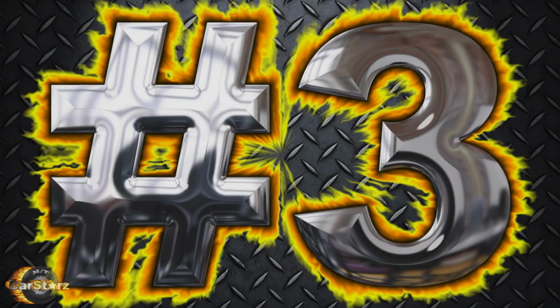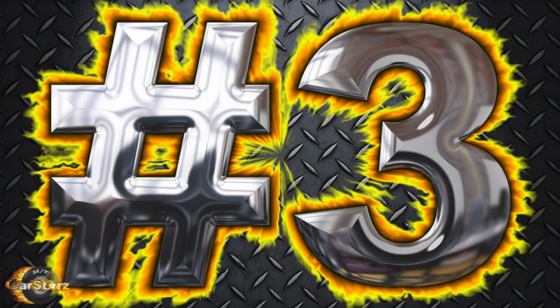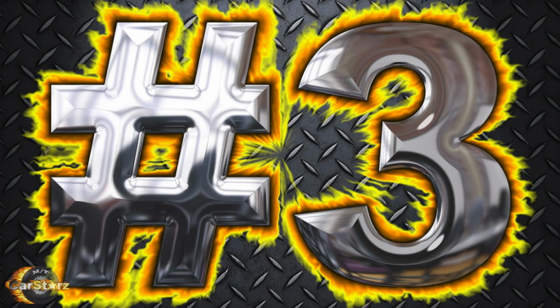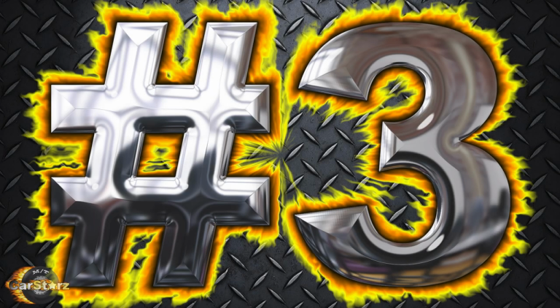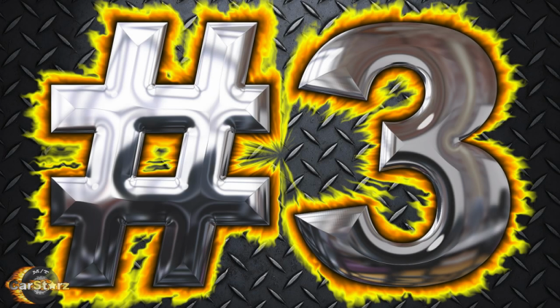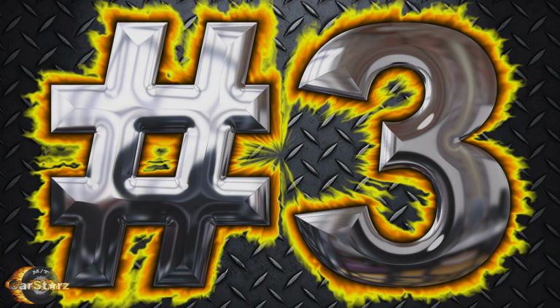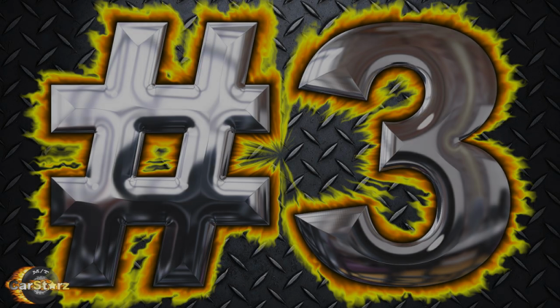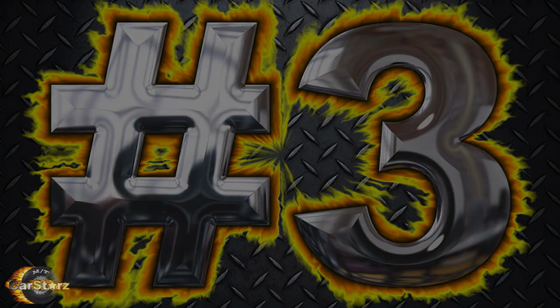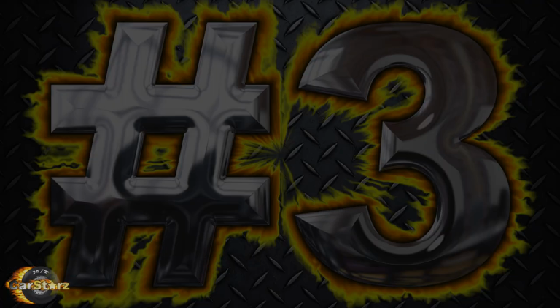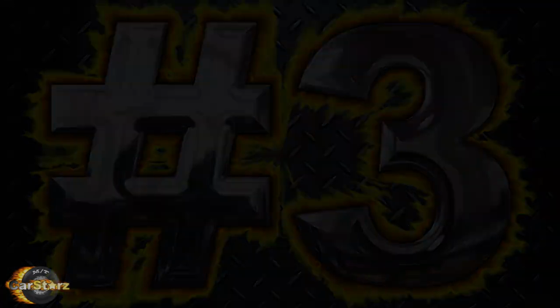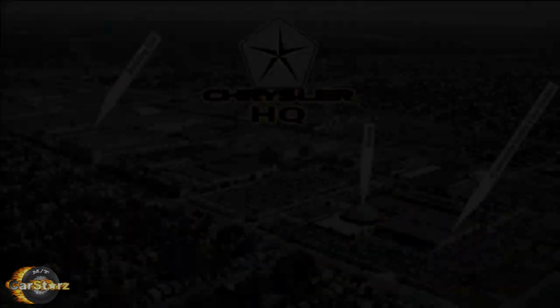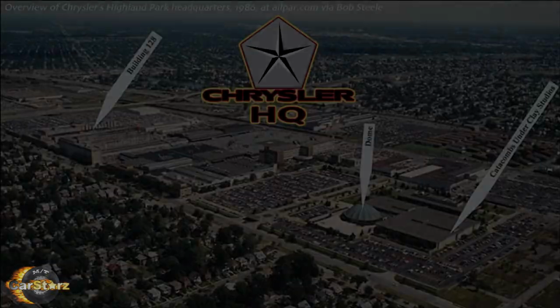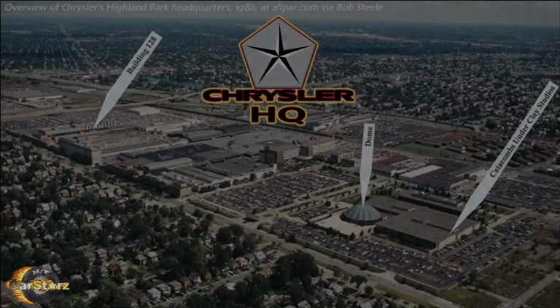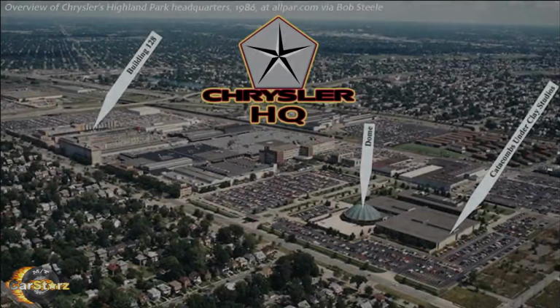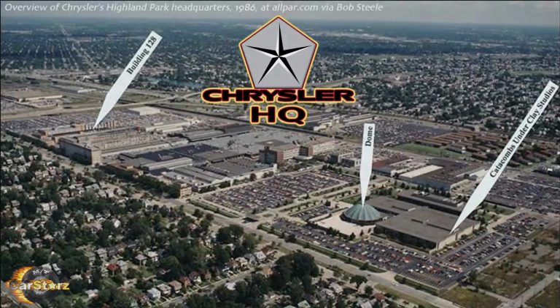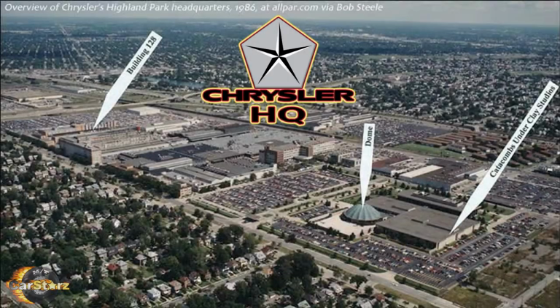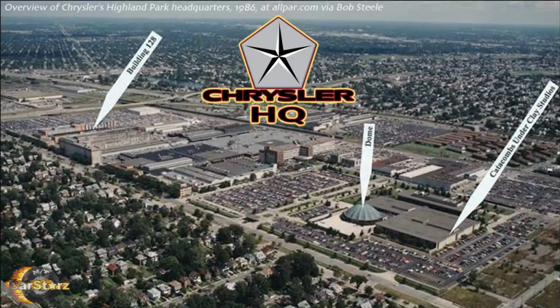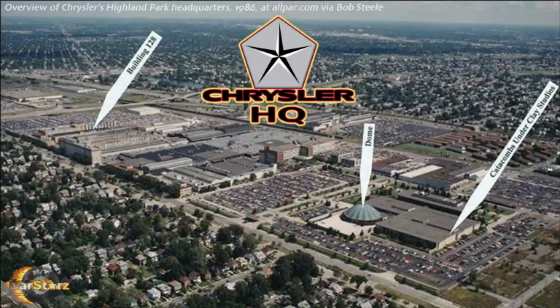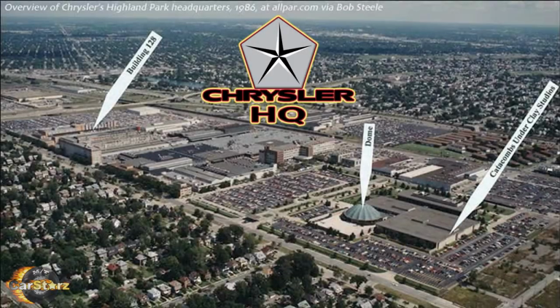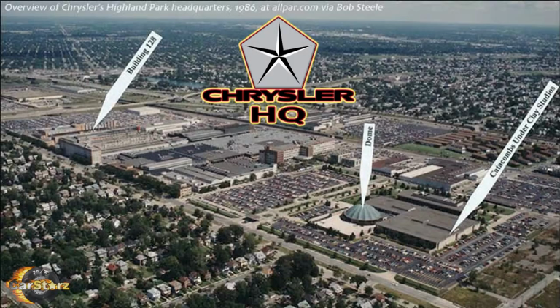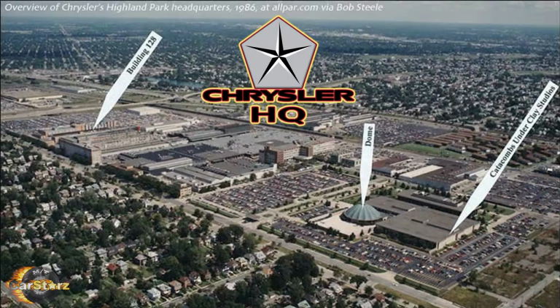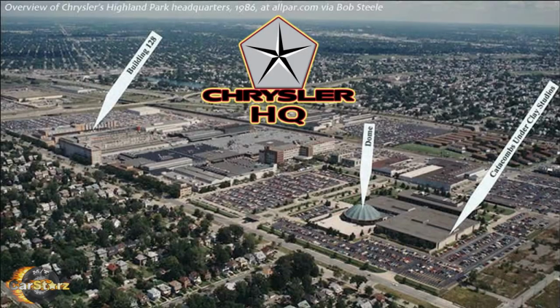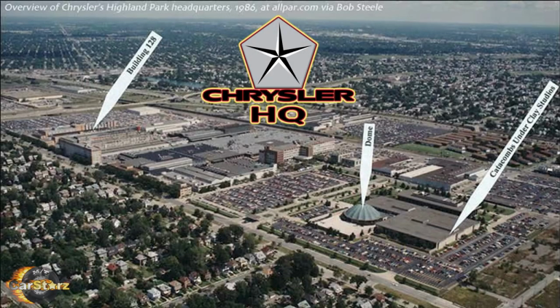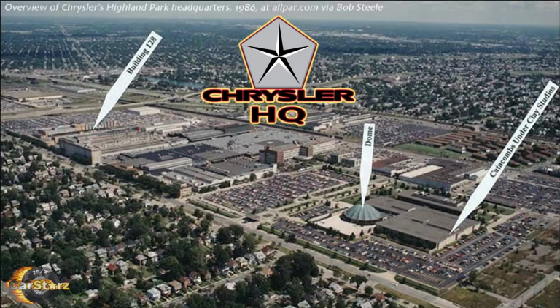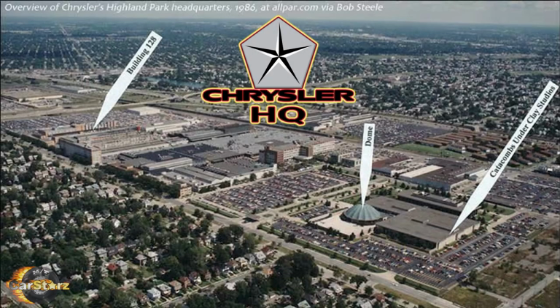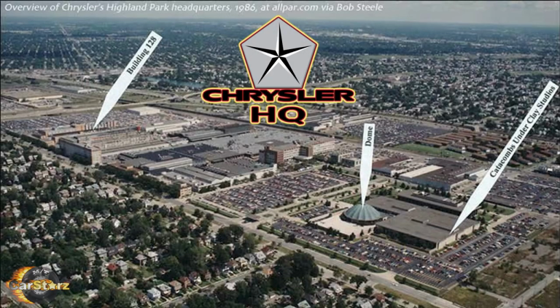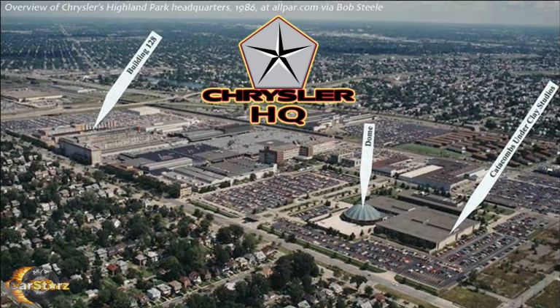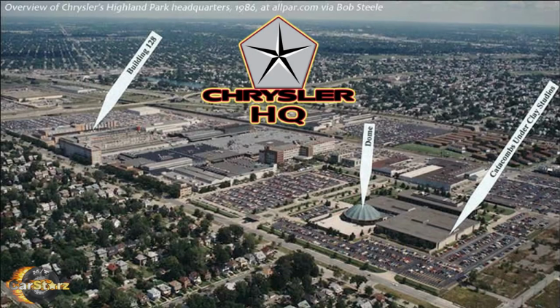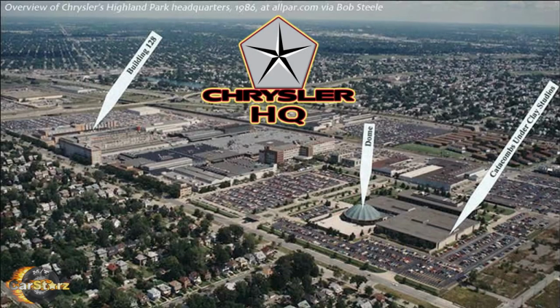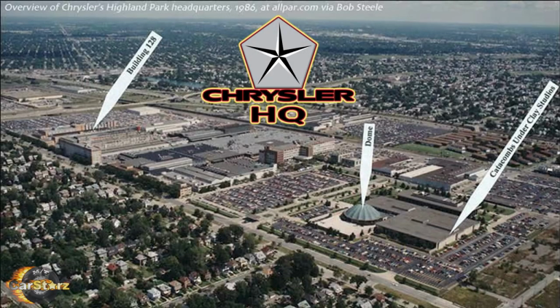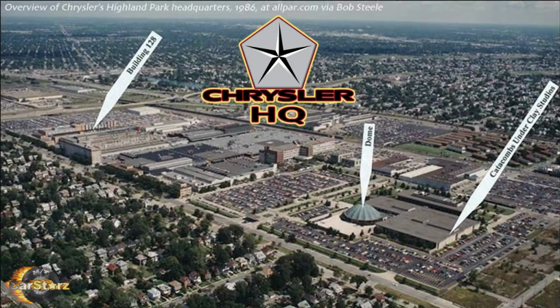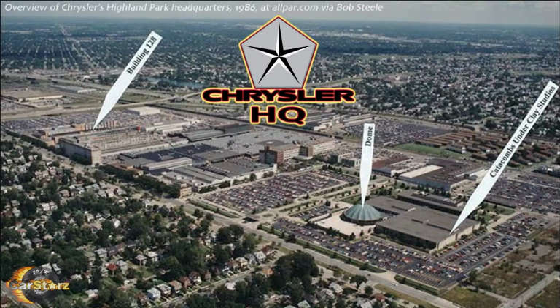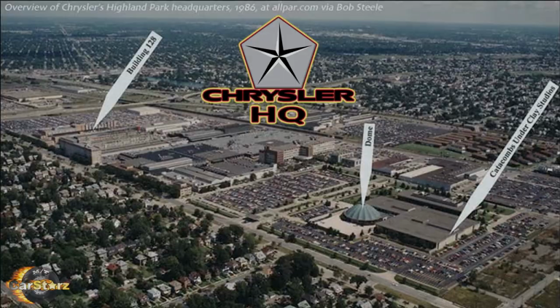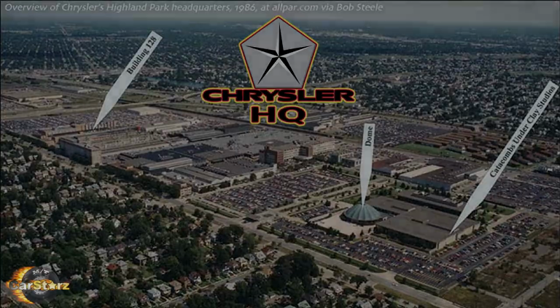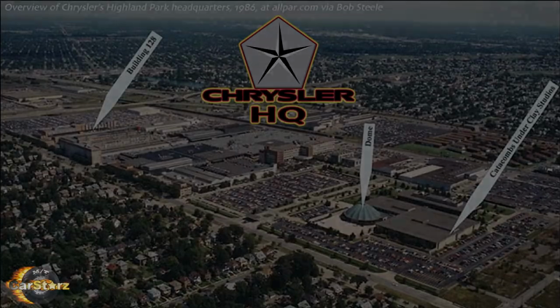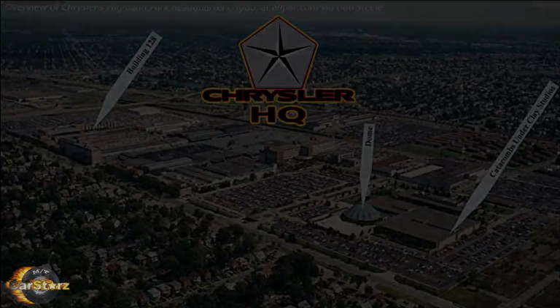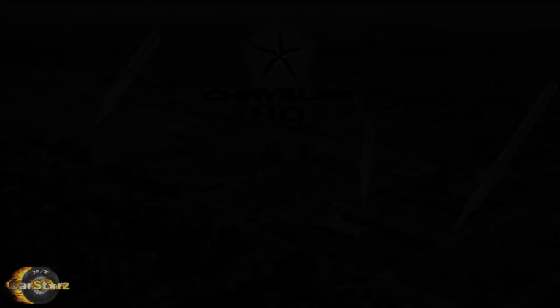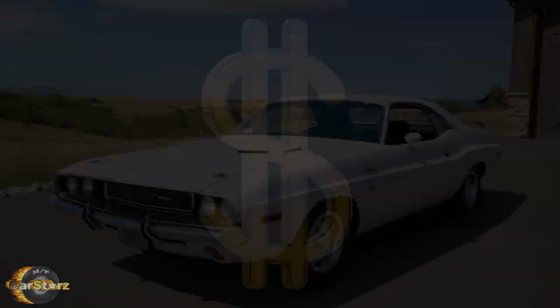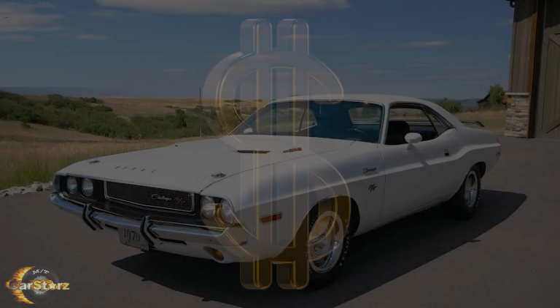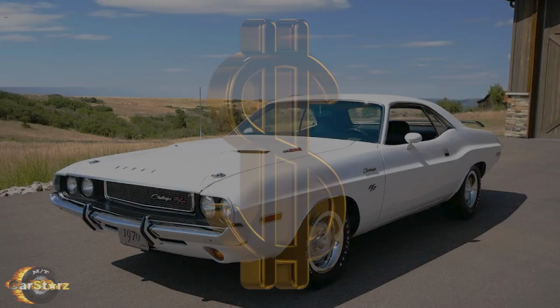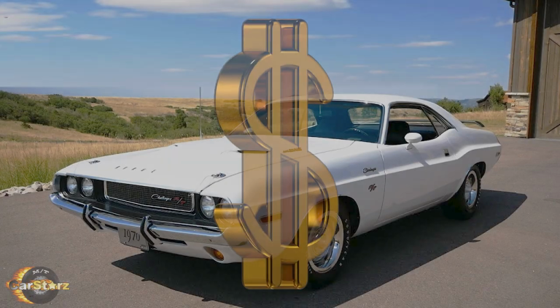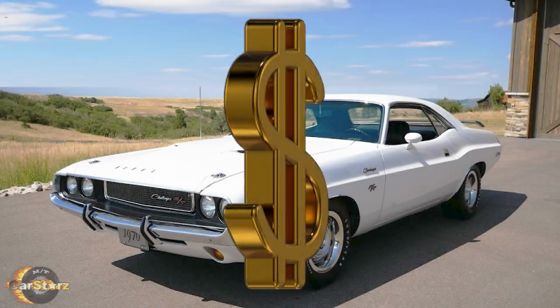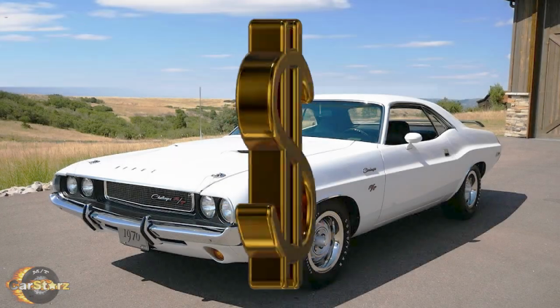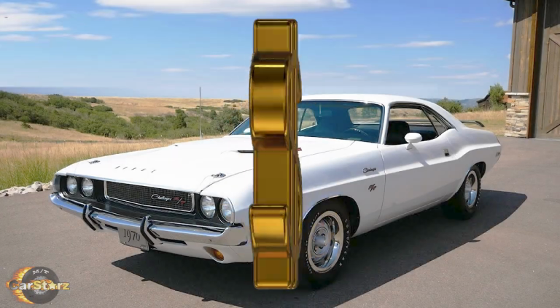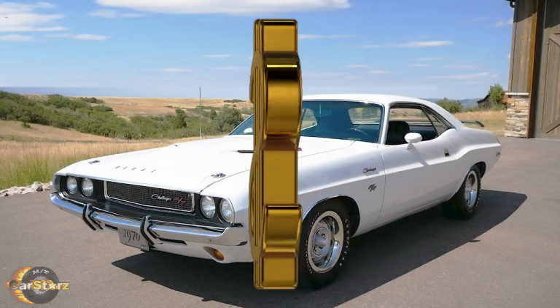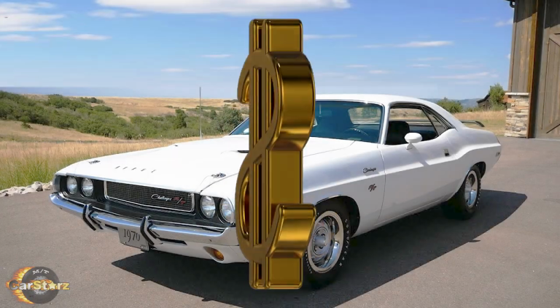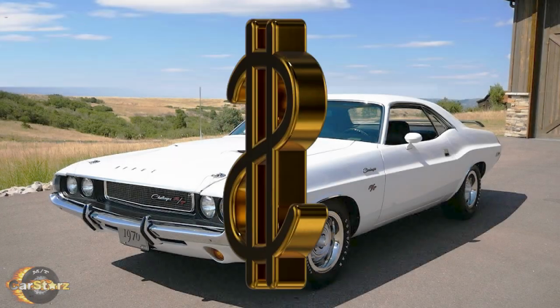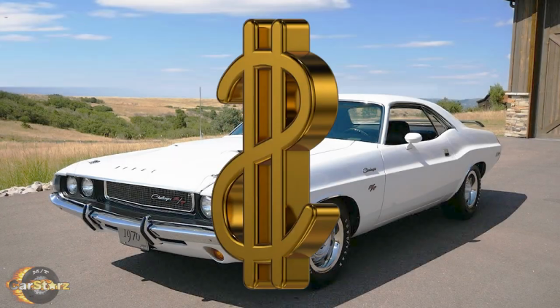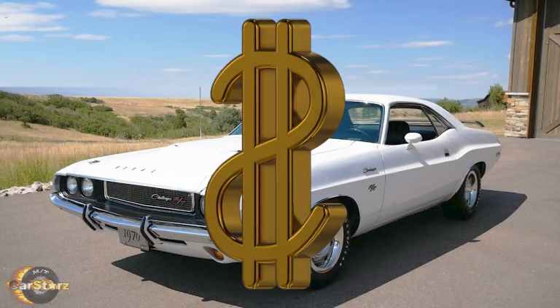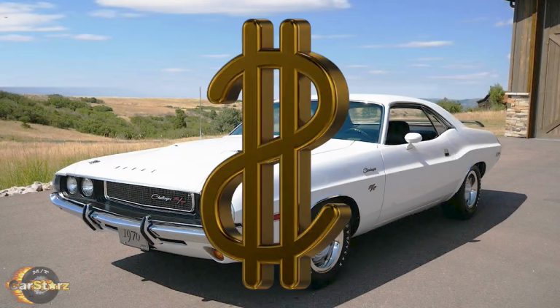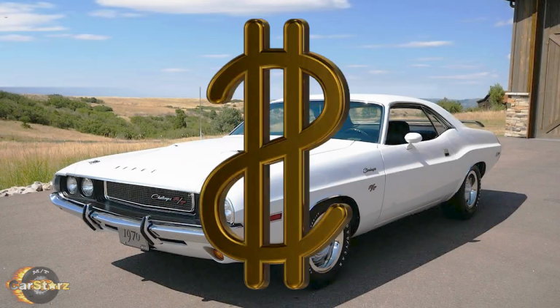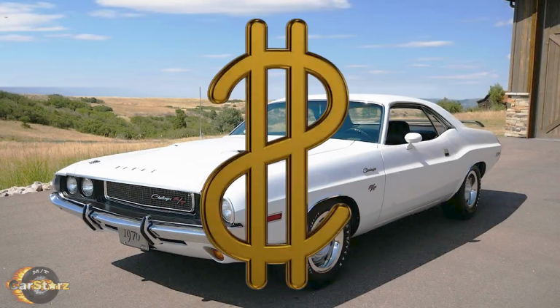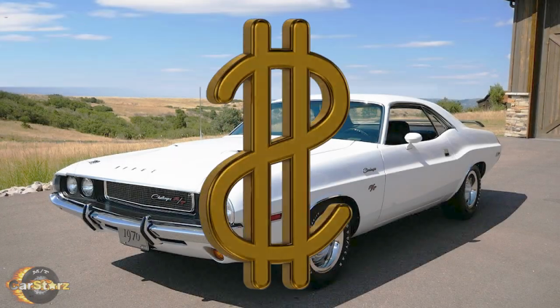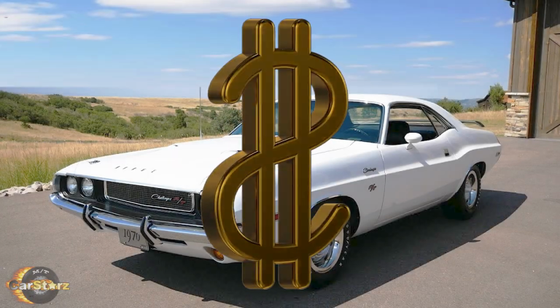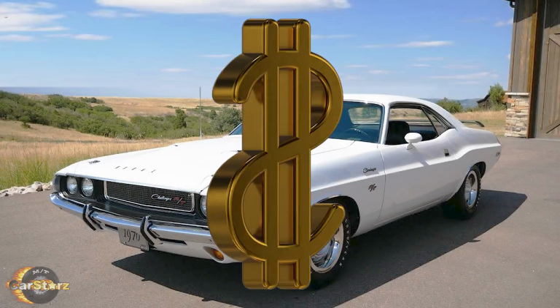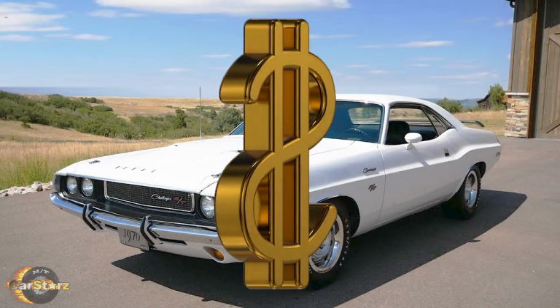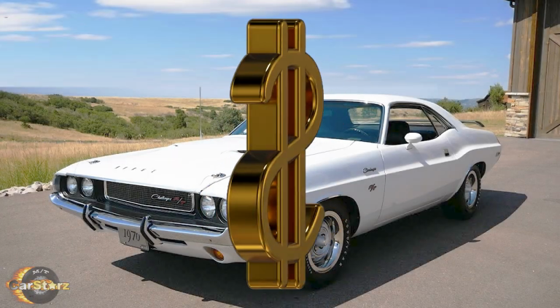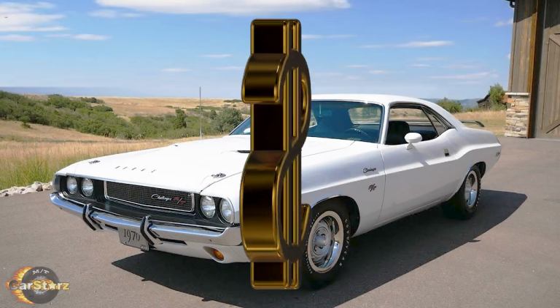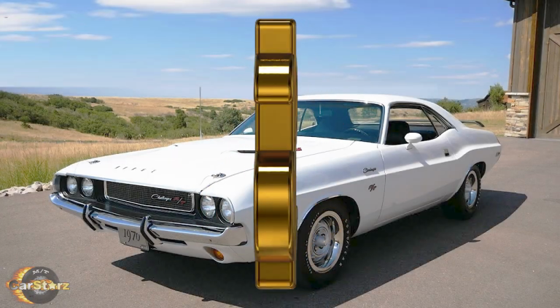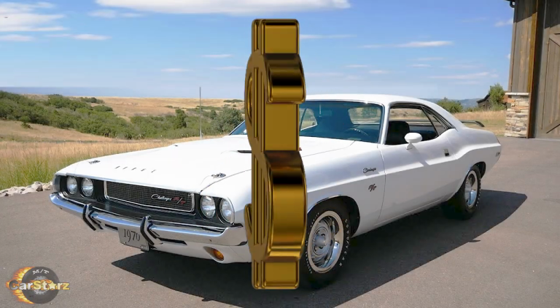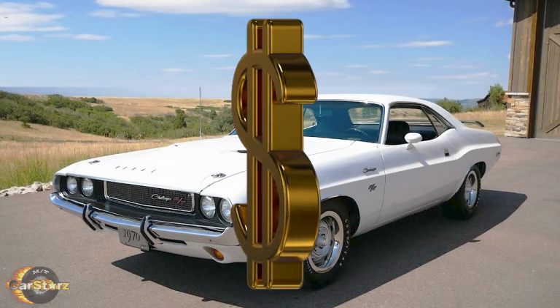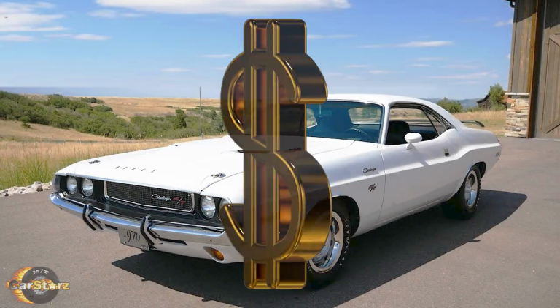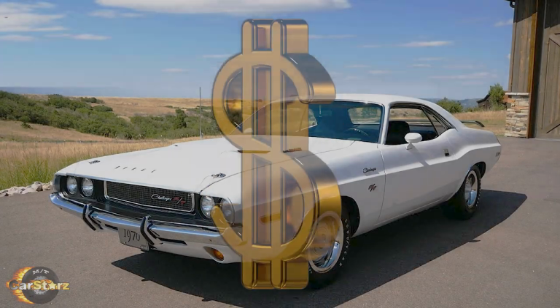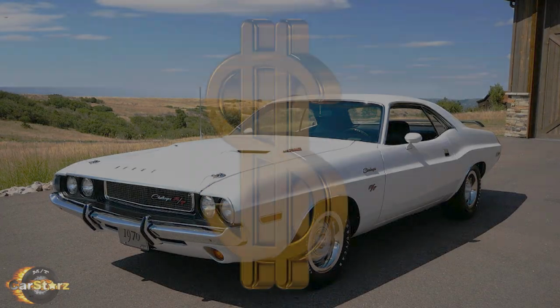Fact number three. All the Challengers were actually rented out from Chrysler at a cost of just a dollar a day to the Cupid production studio.